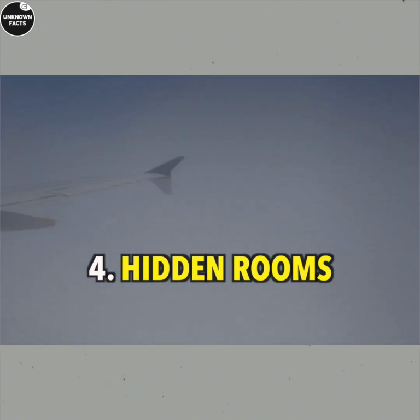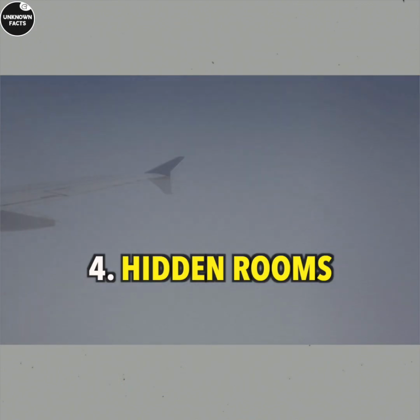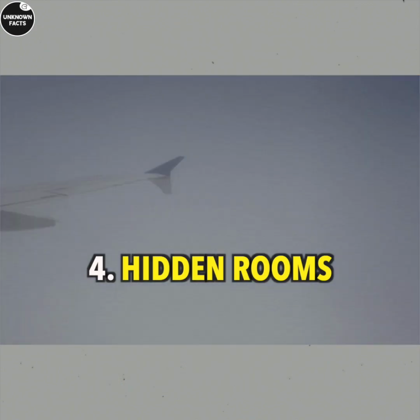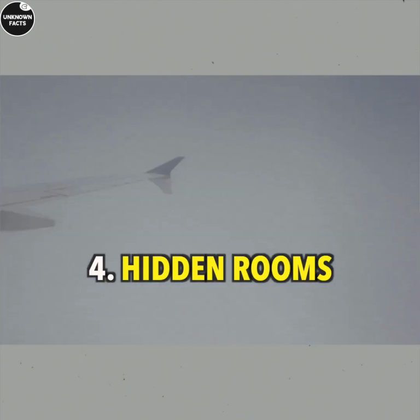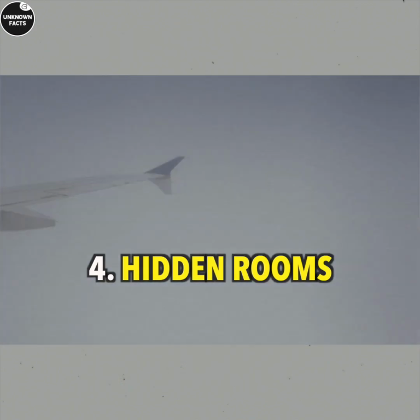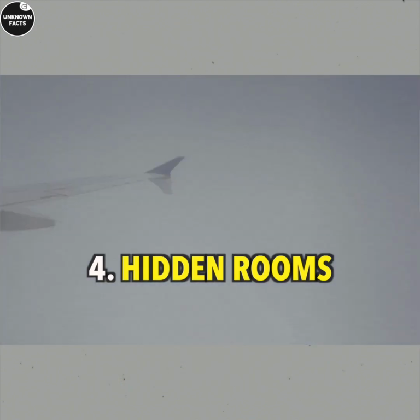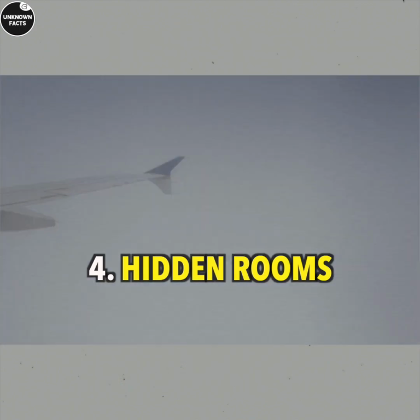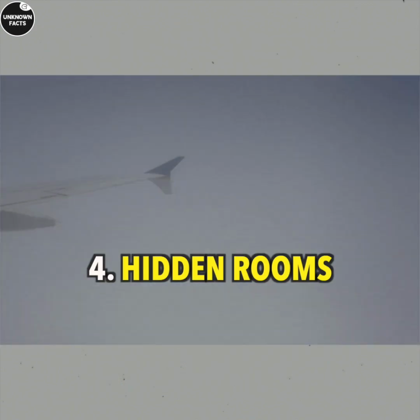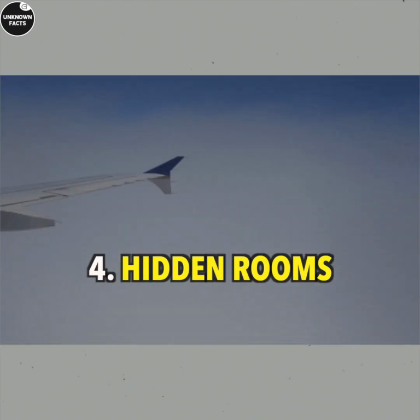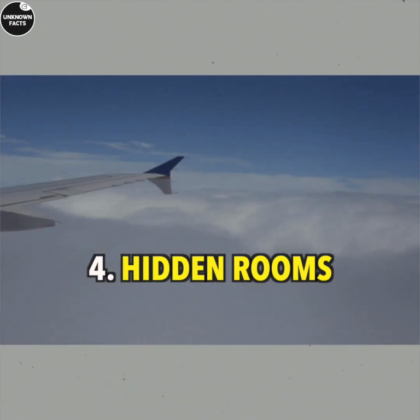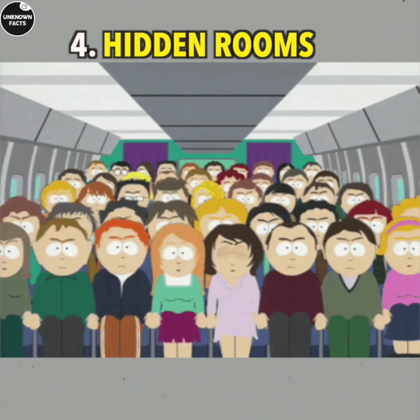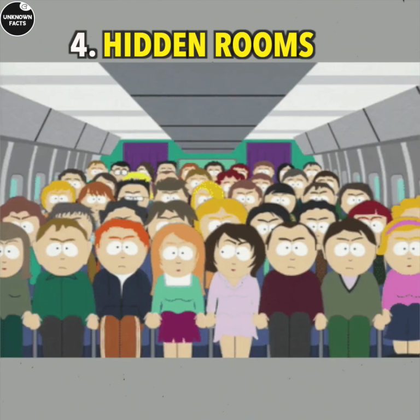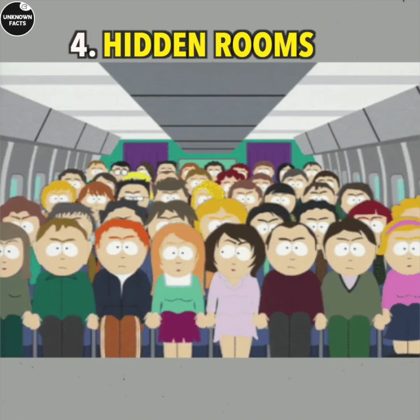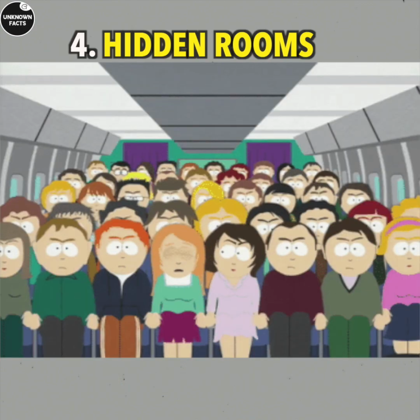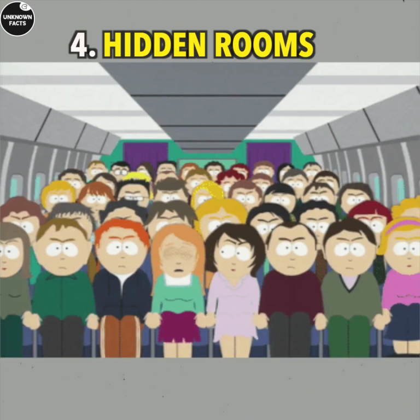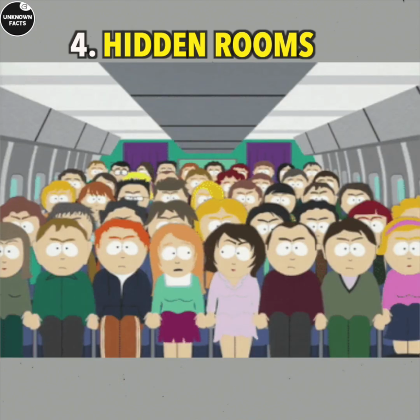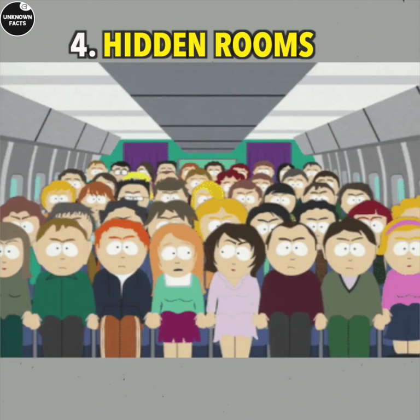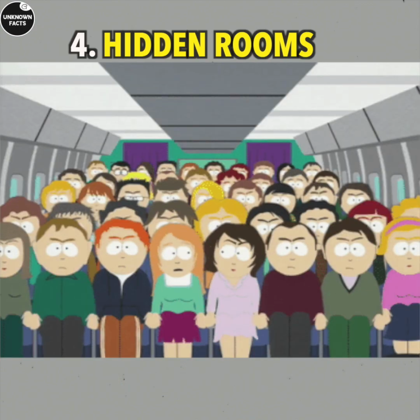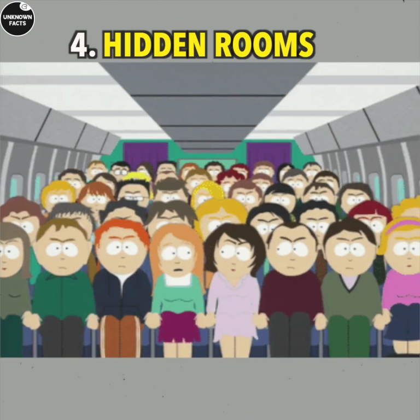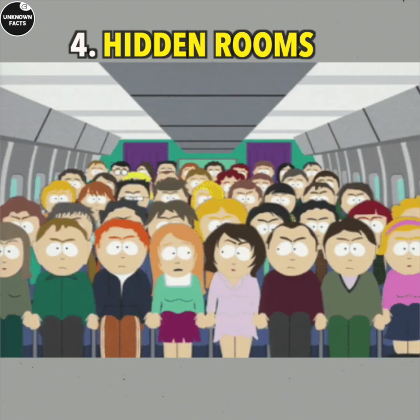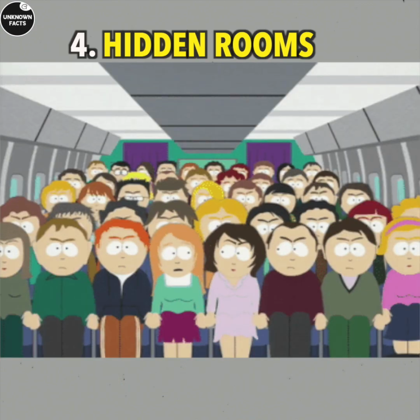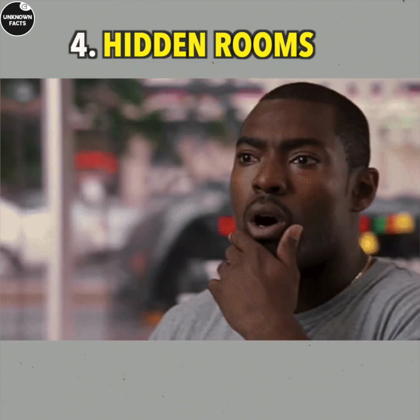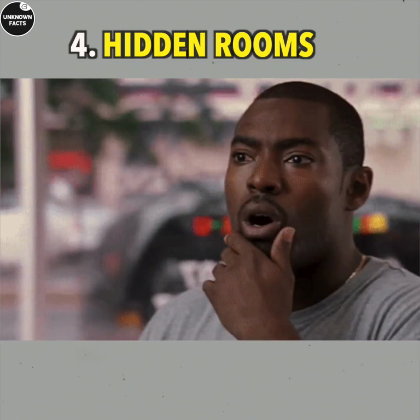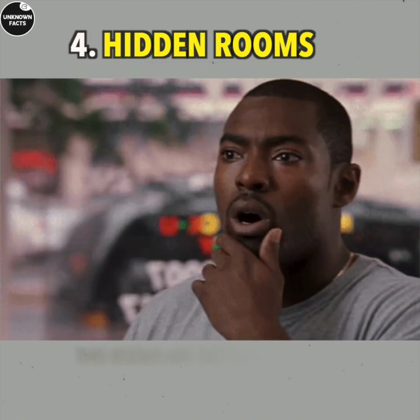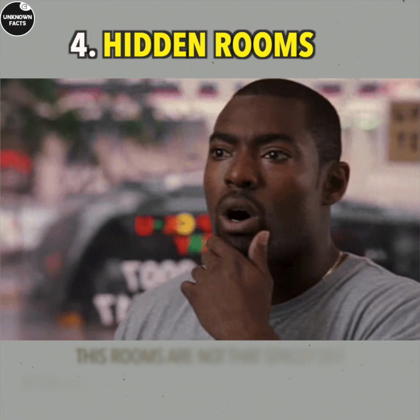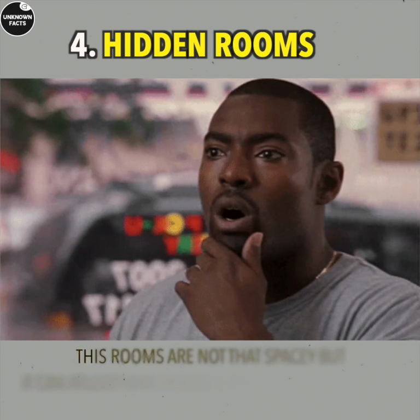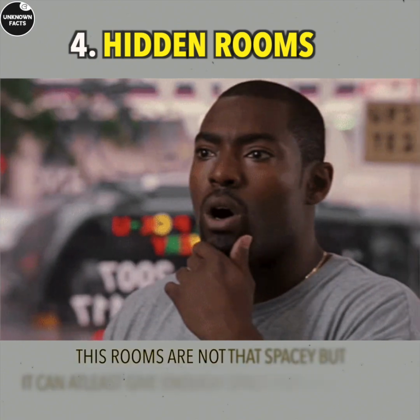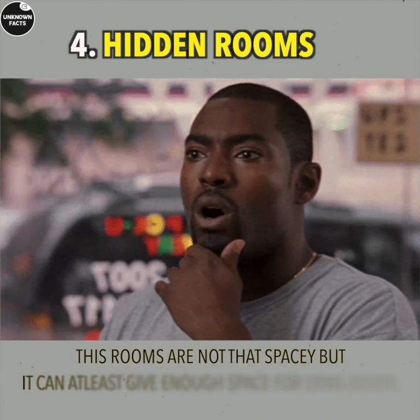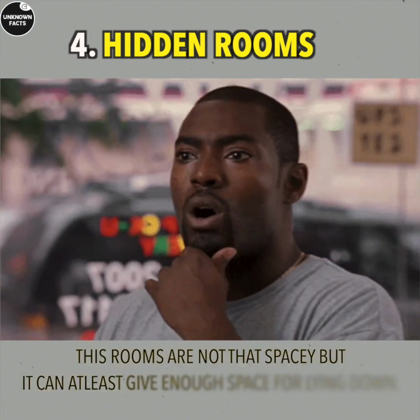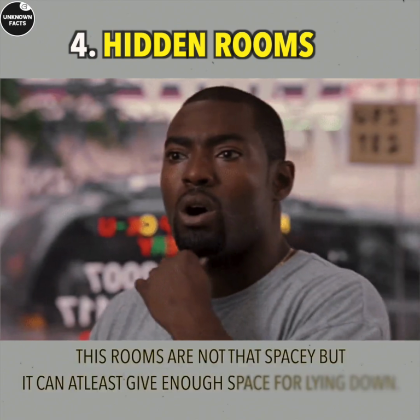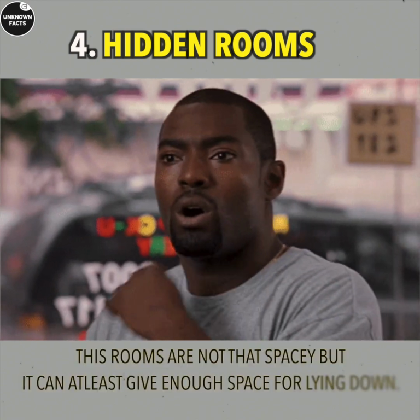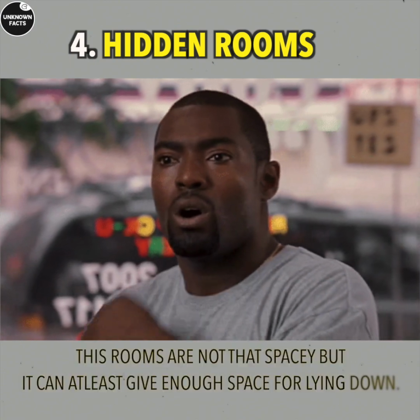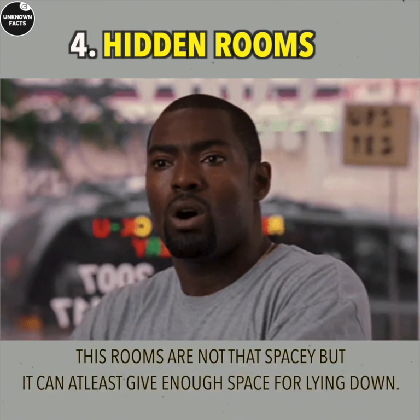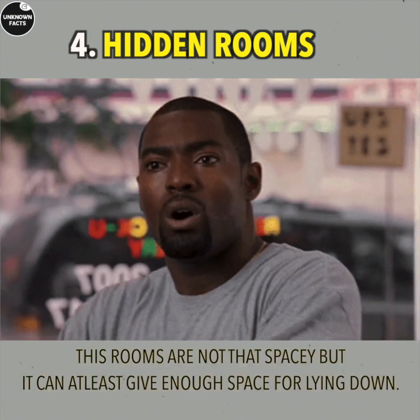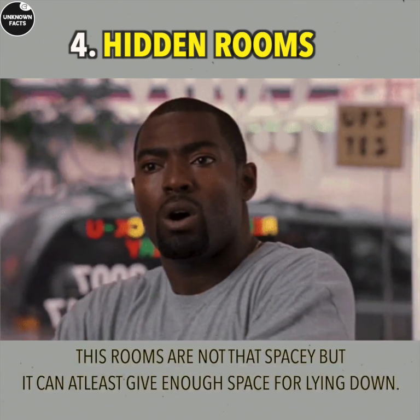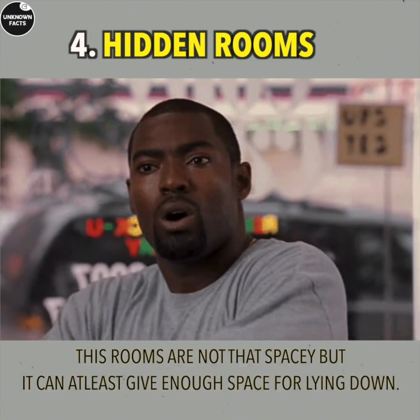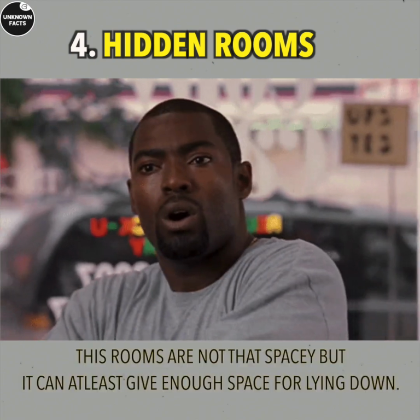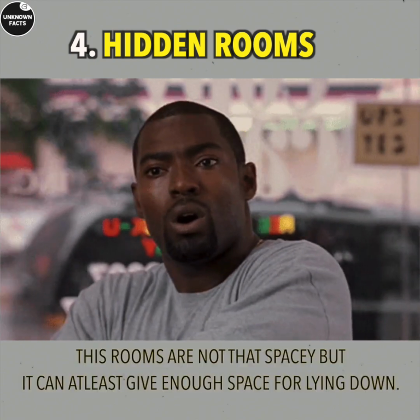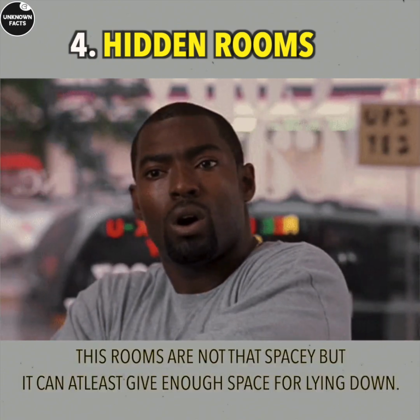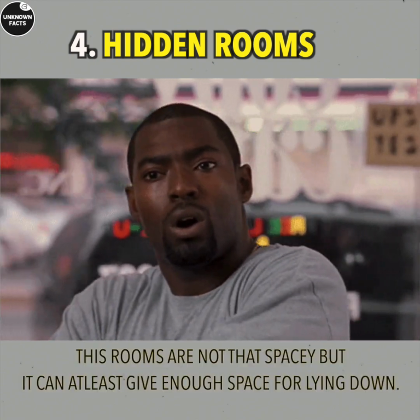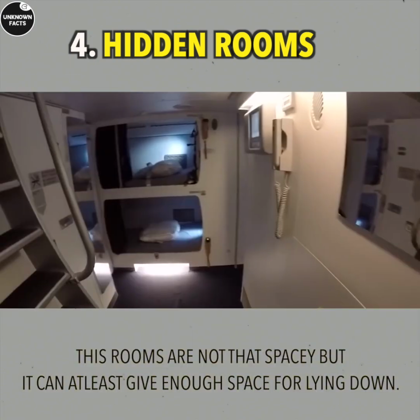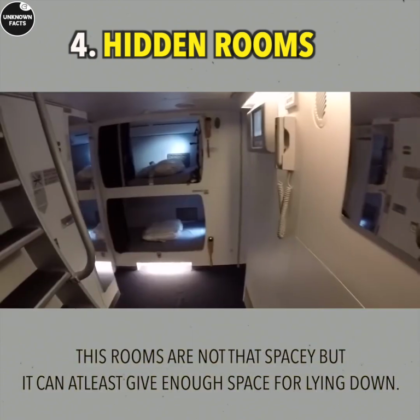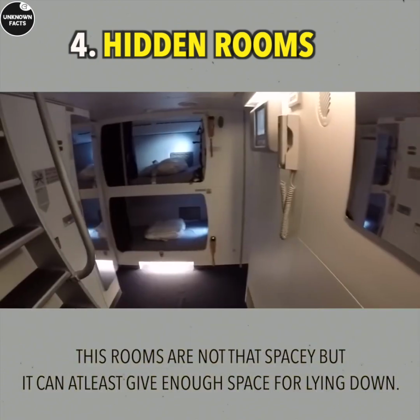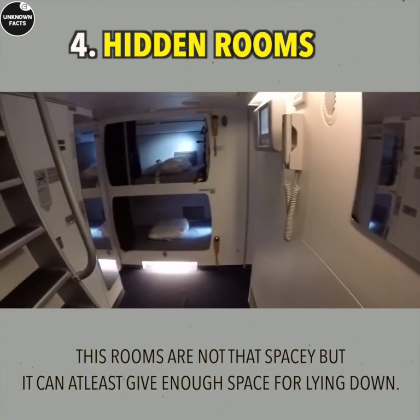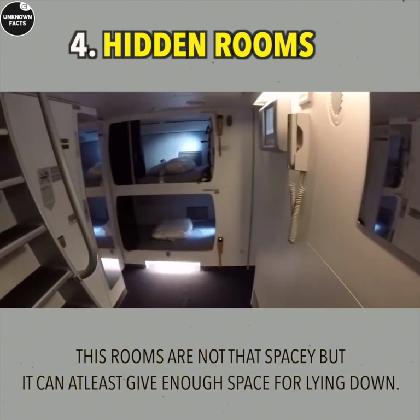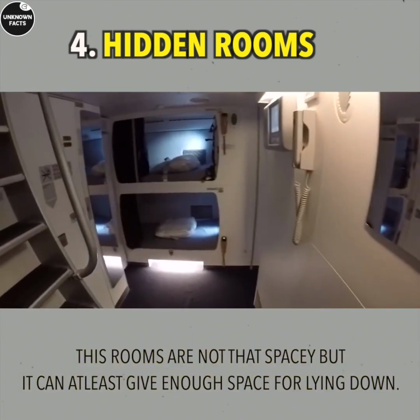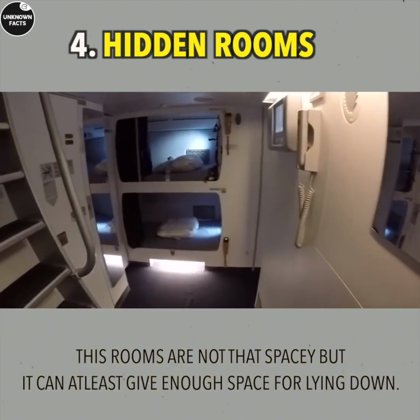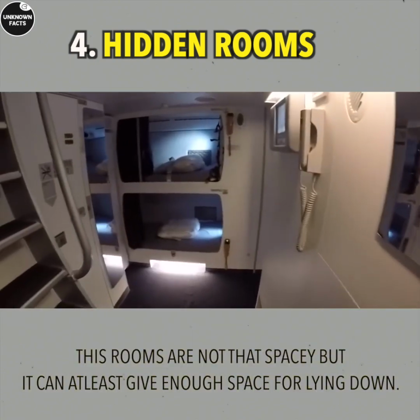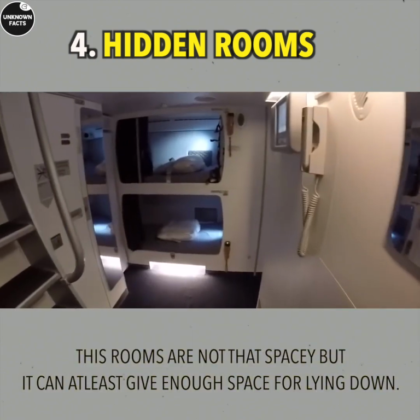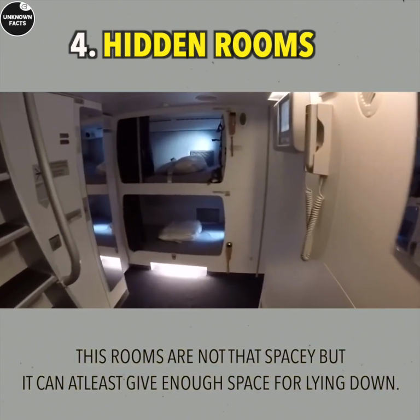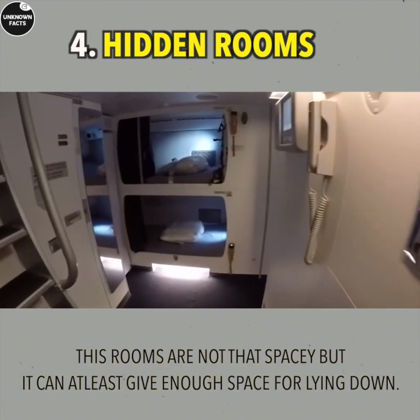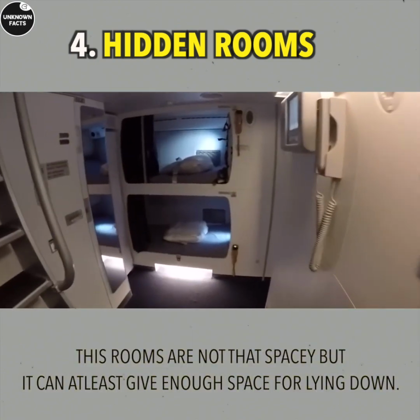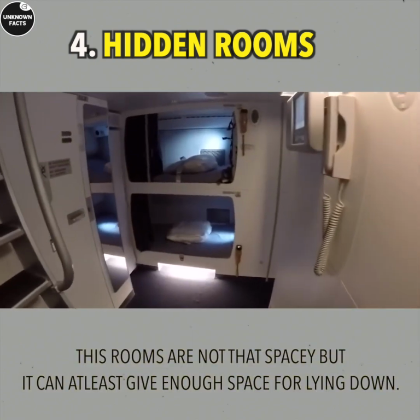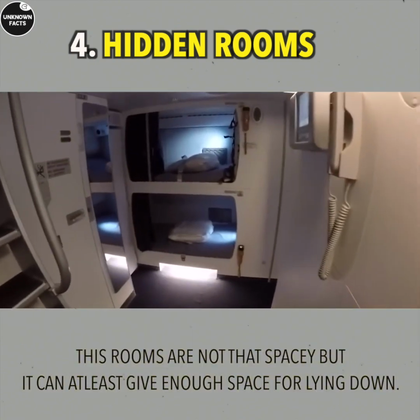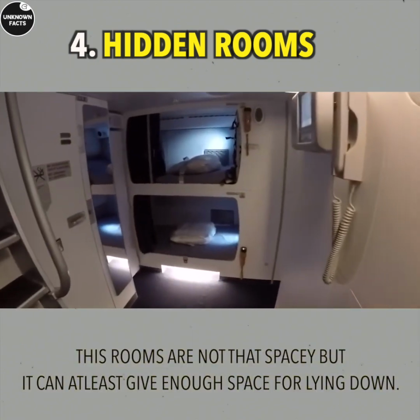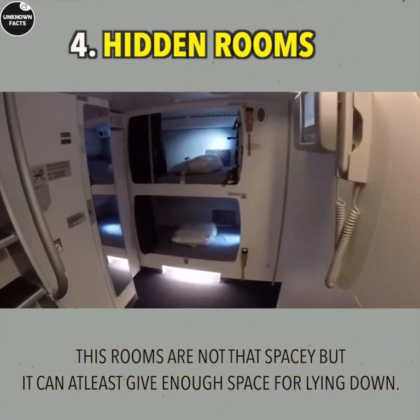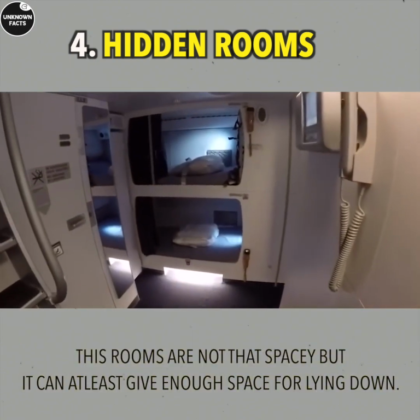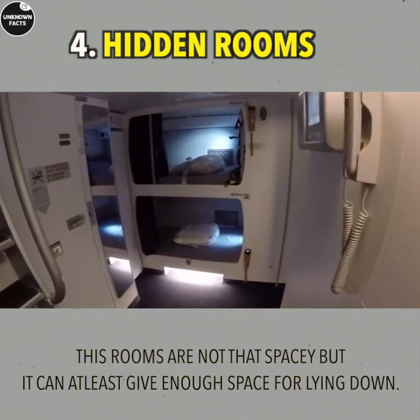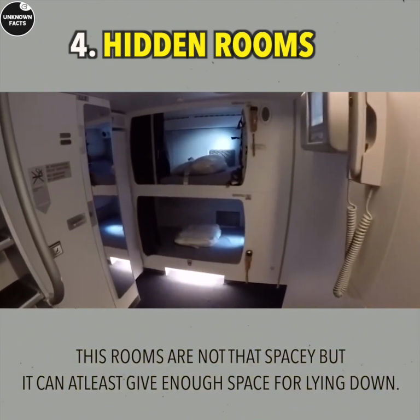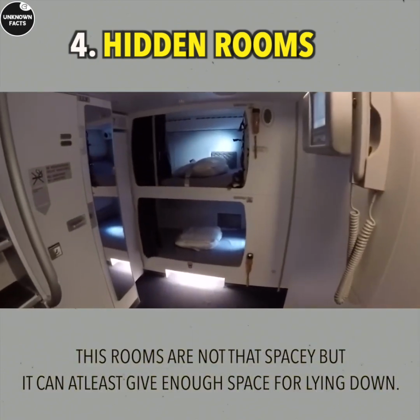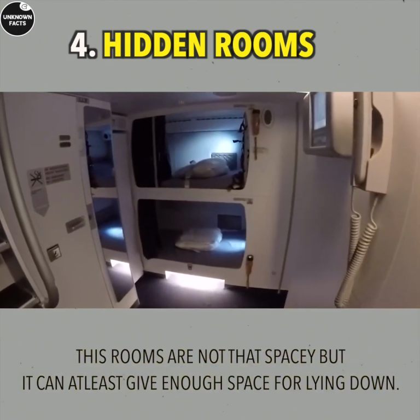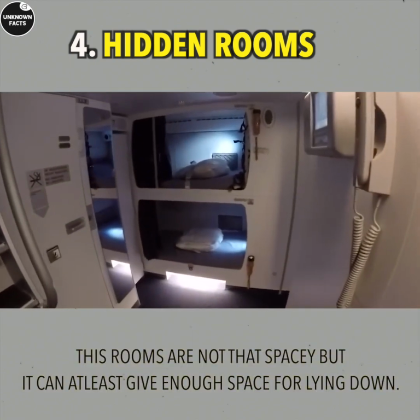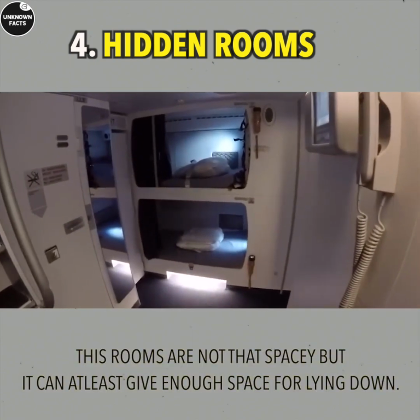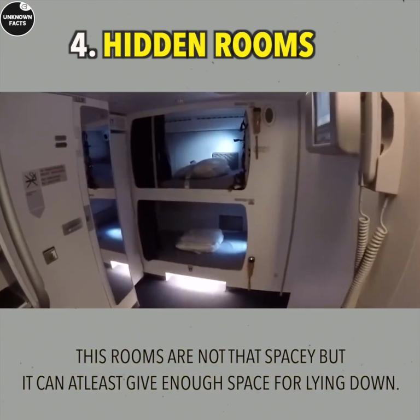Hidden Rooms: One thing that many people don't know is that some flights have hidden rooms in them for flight attendants to relax.